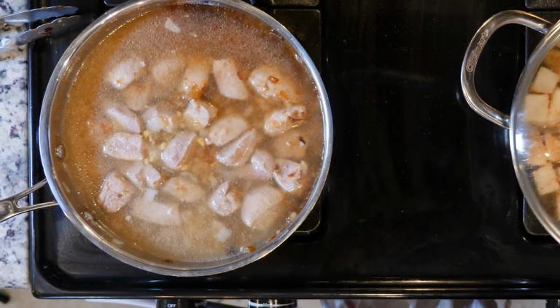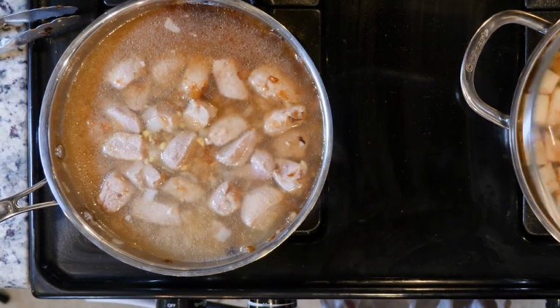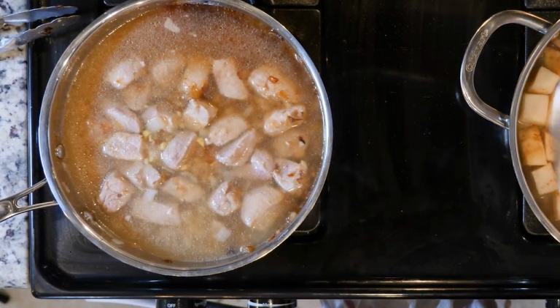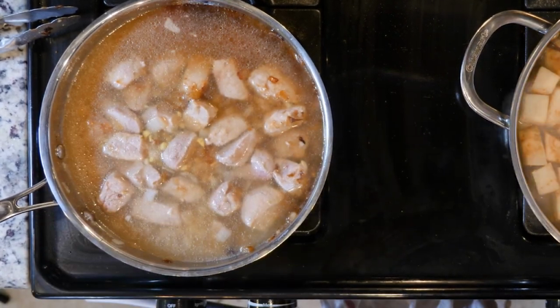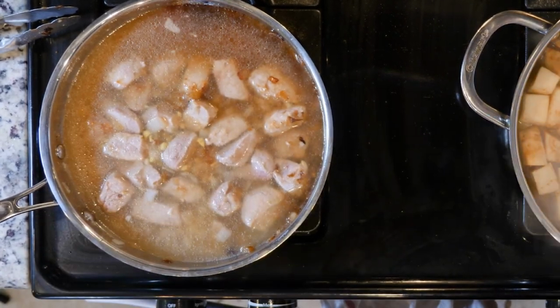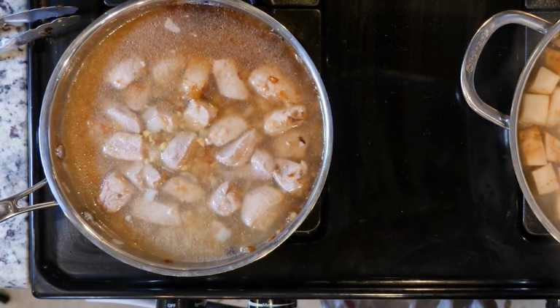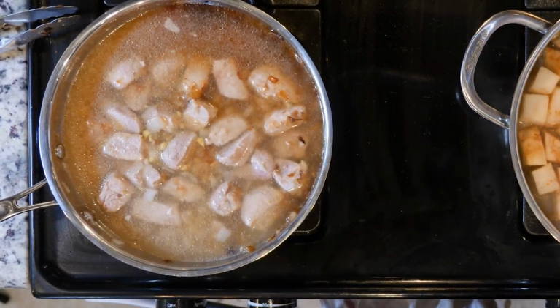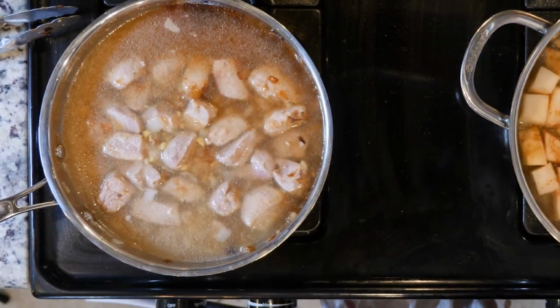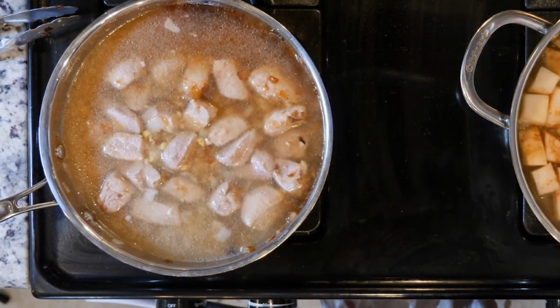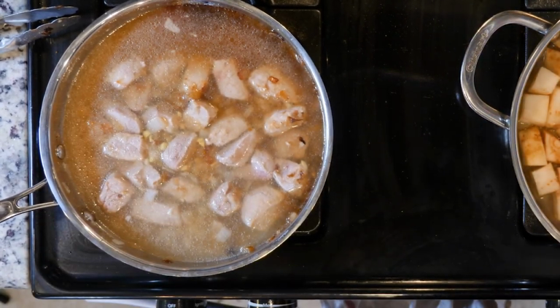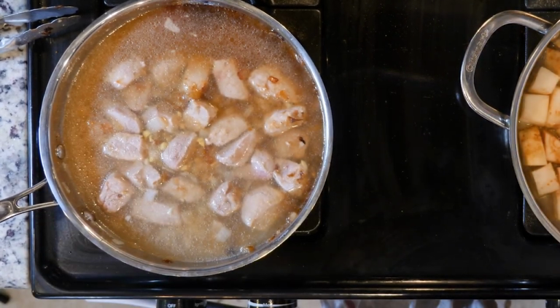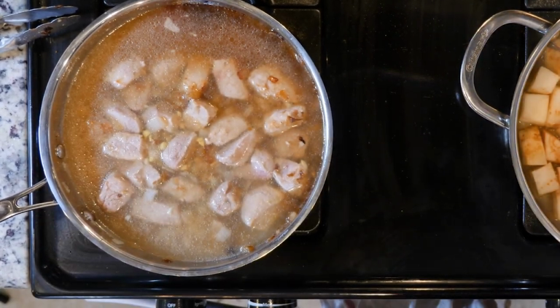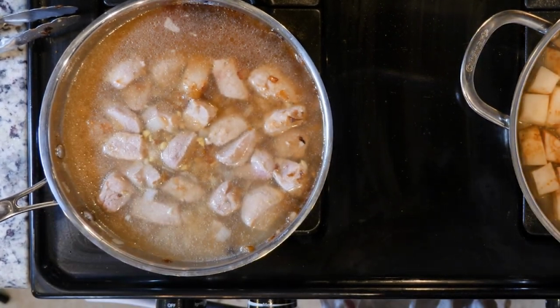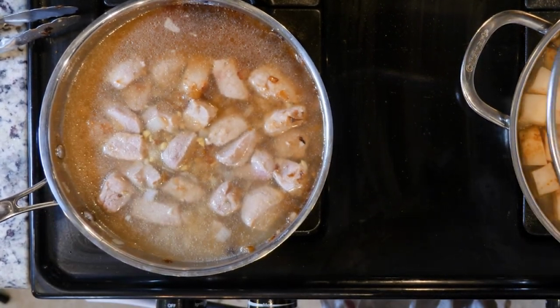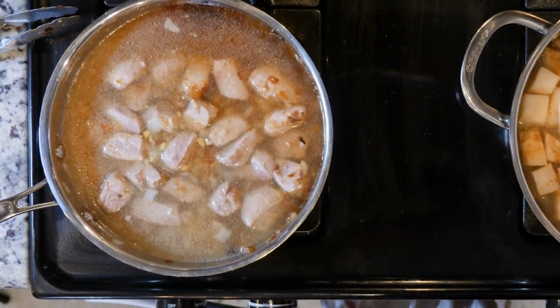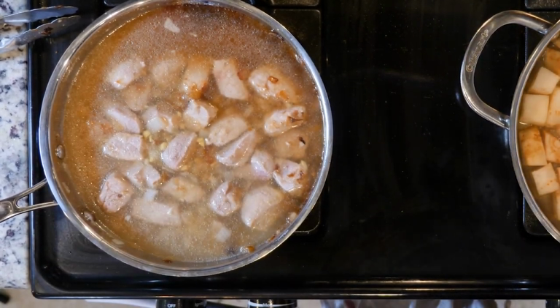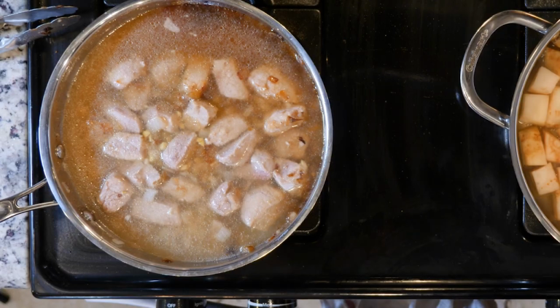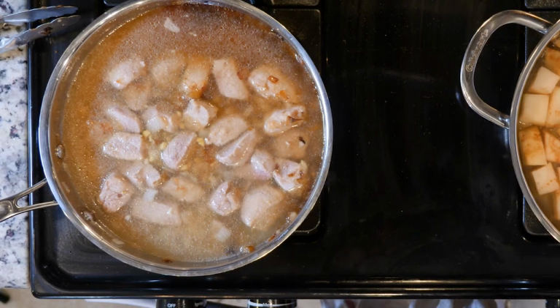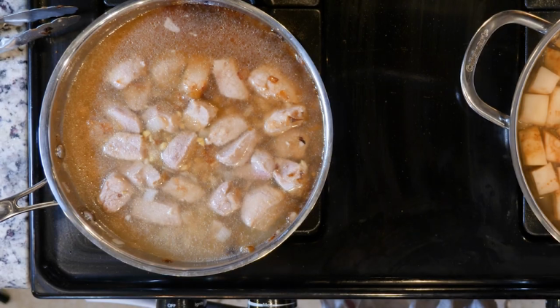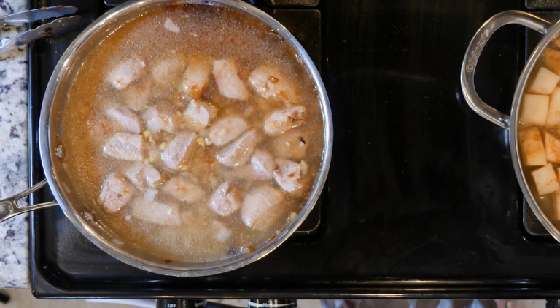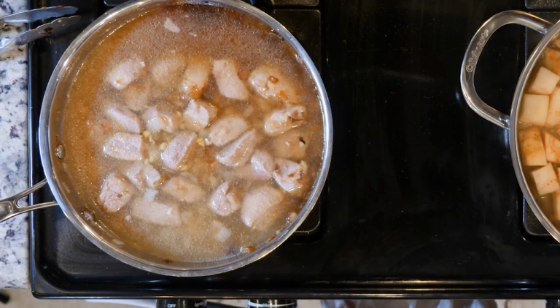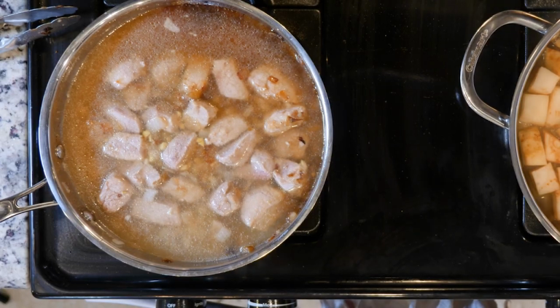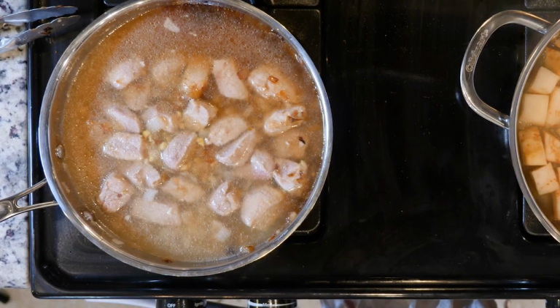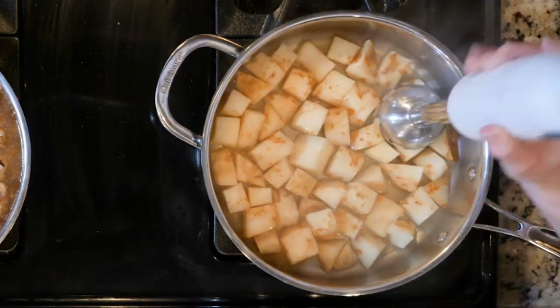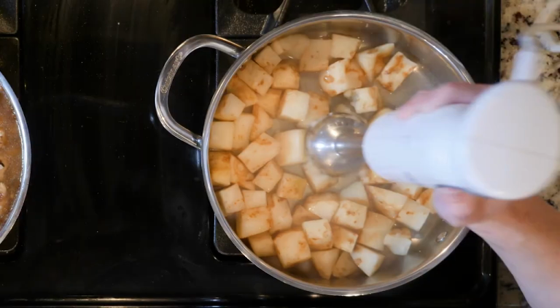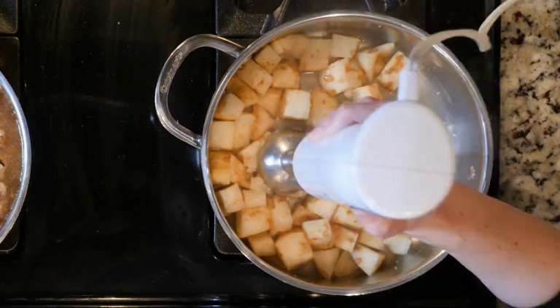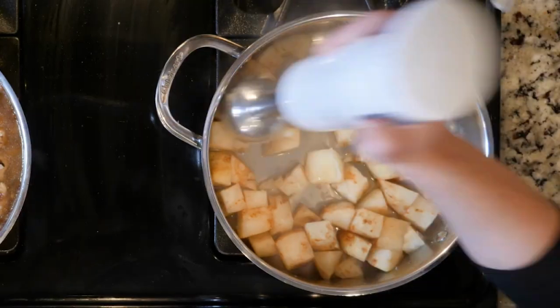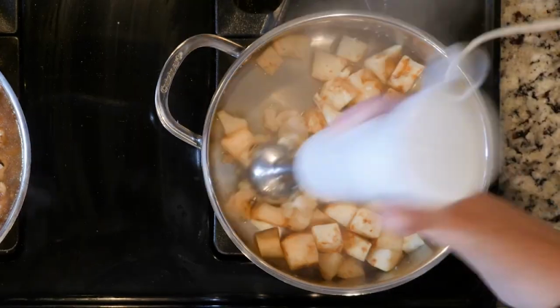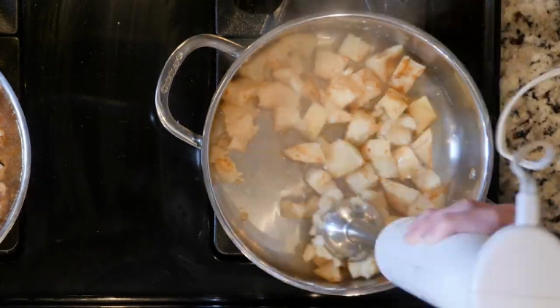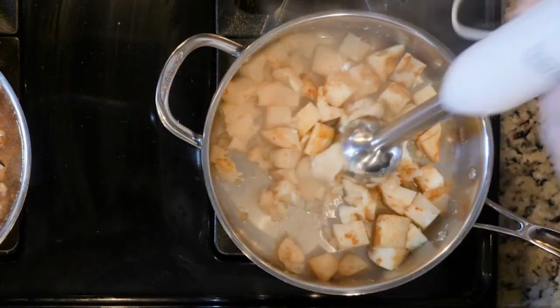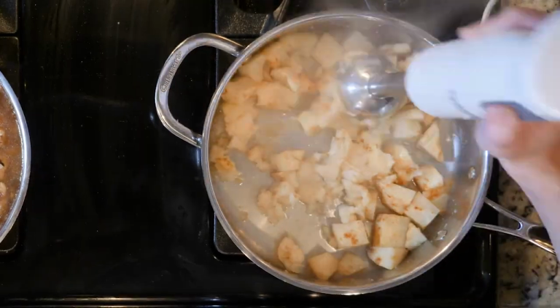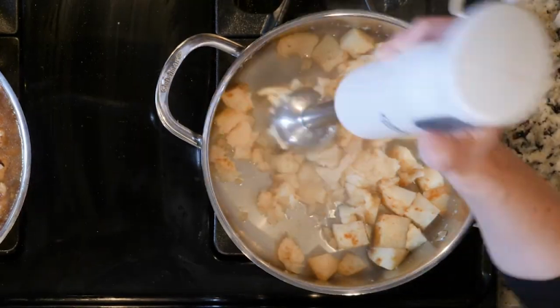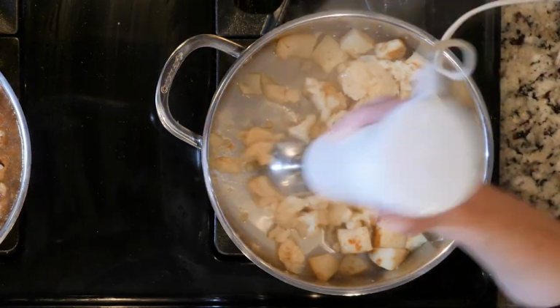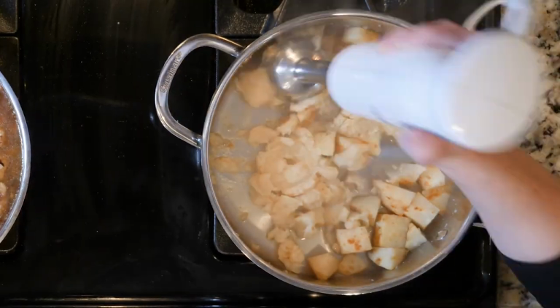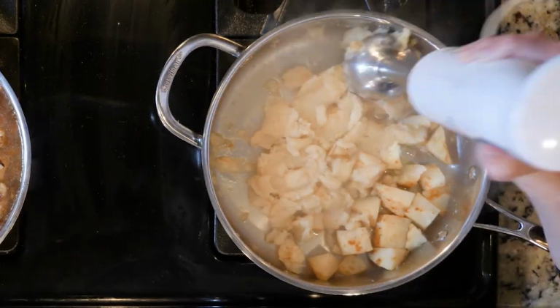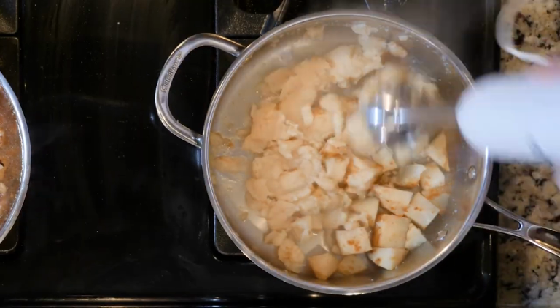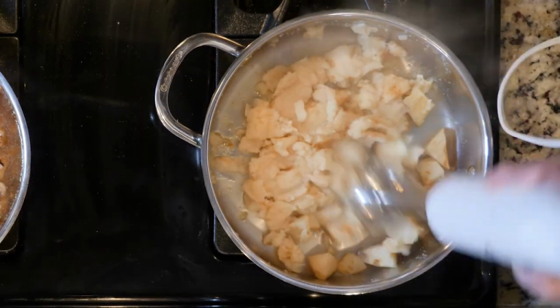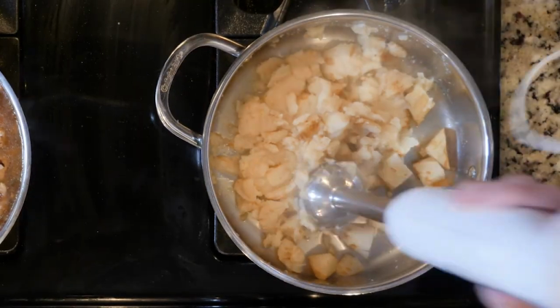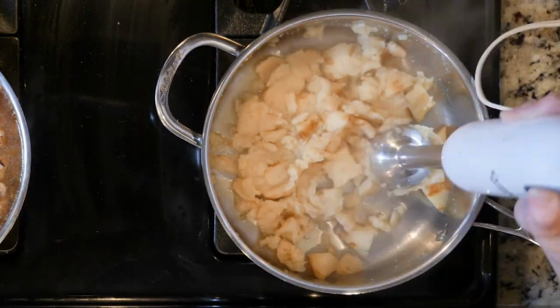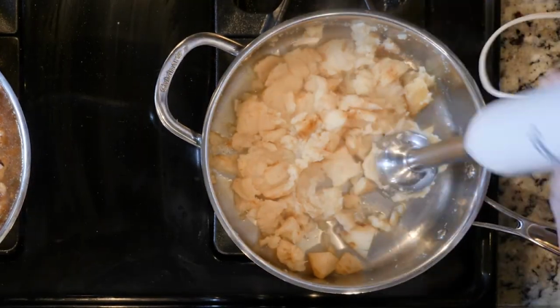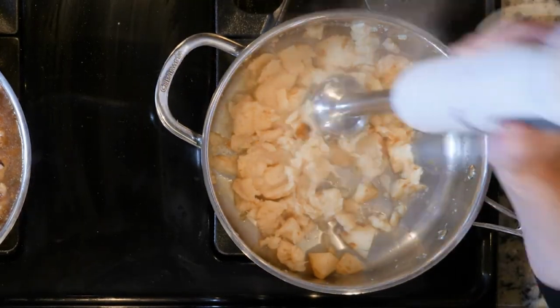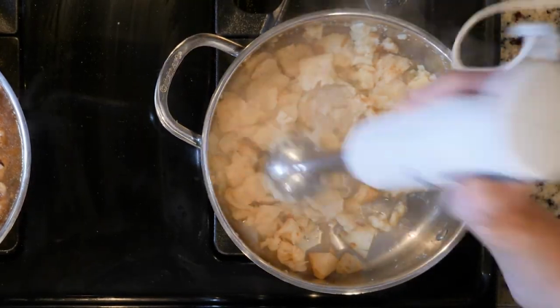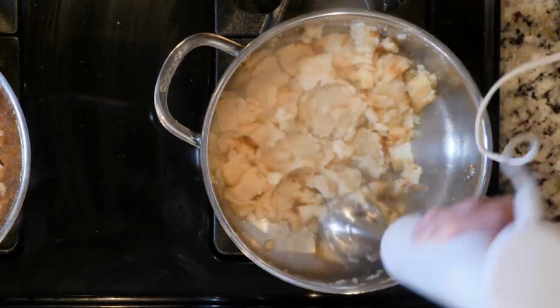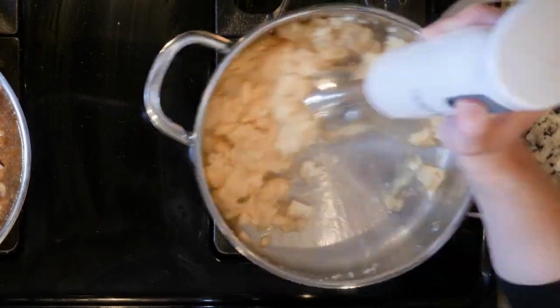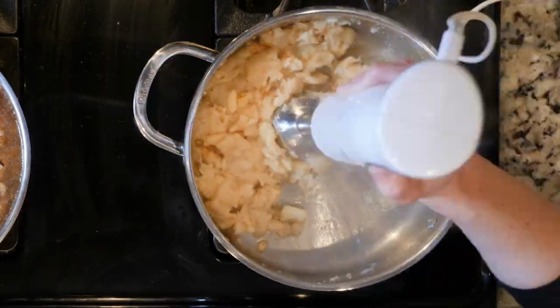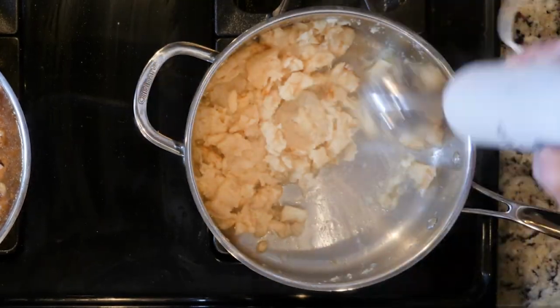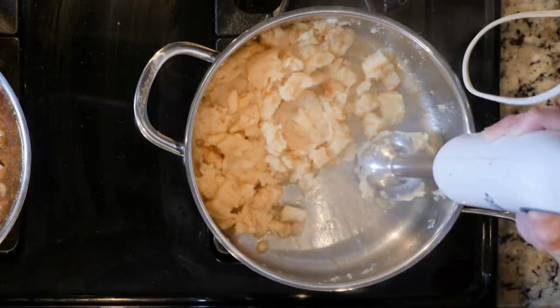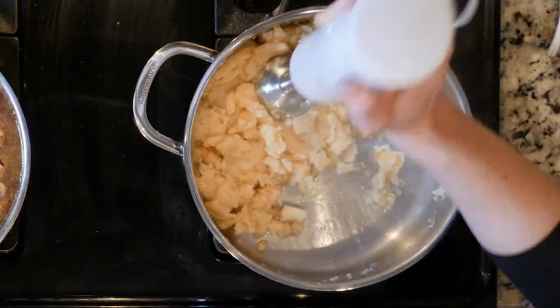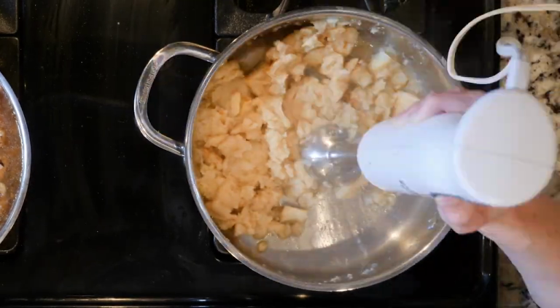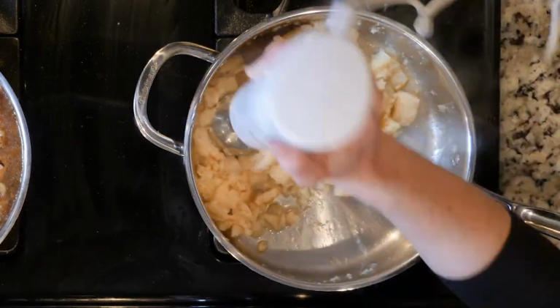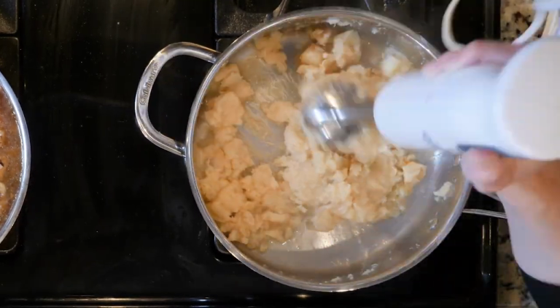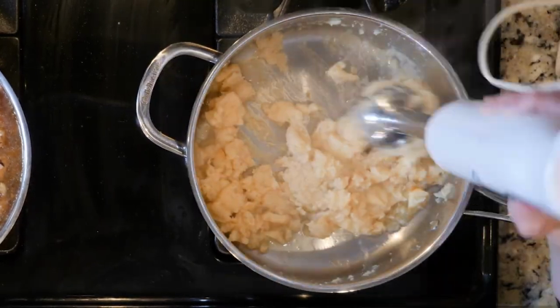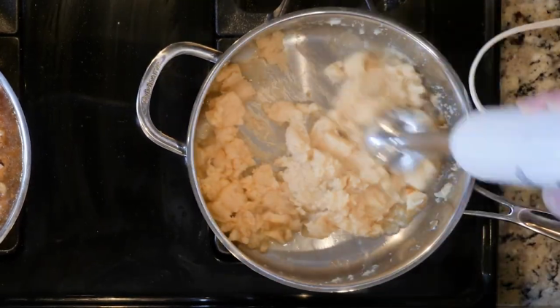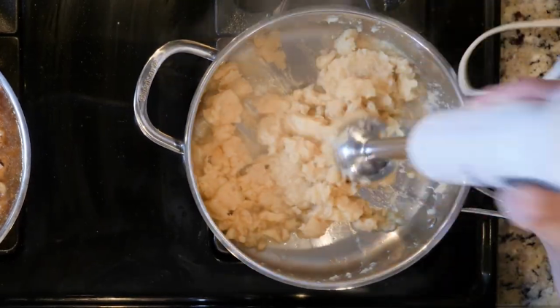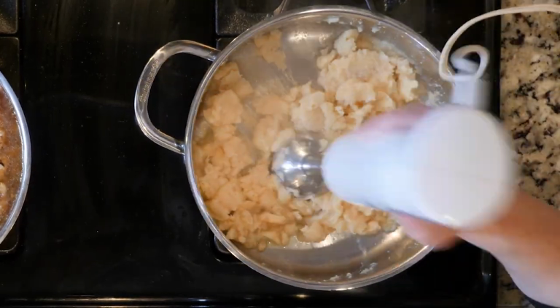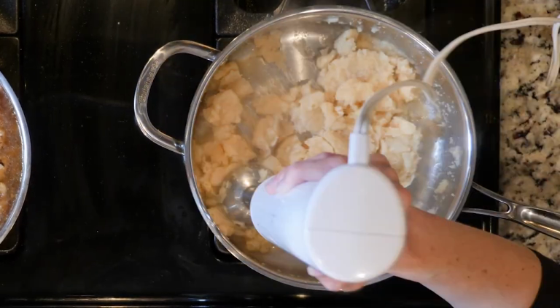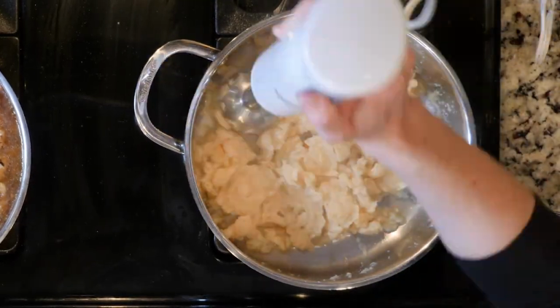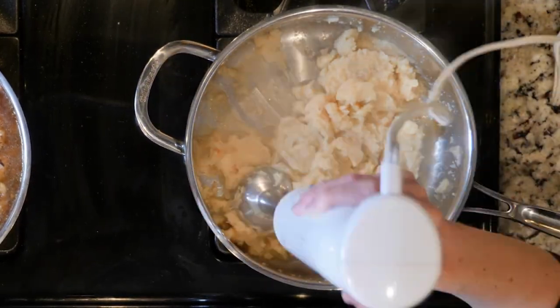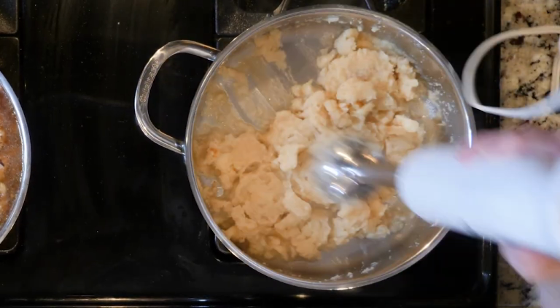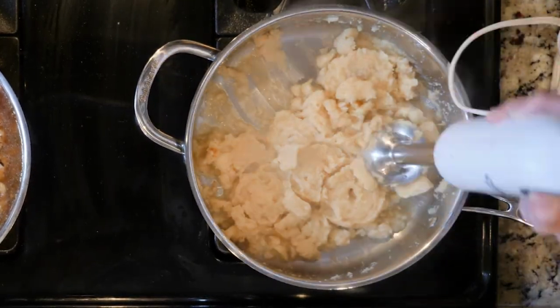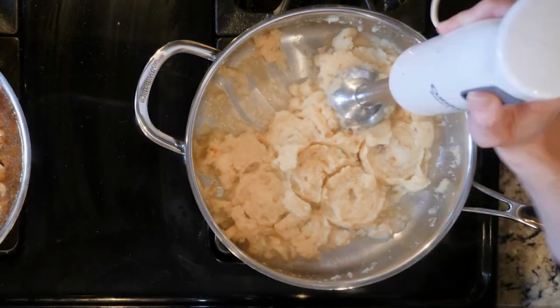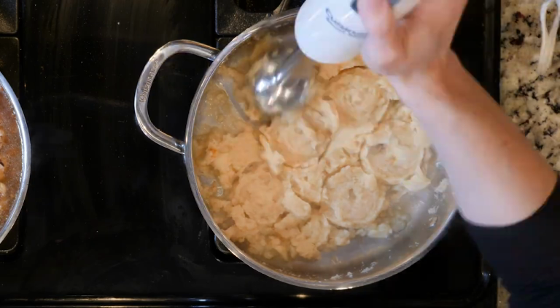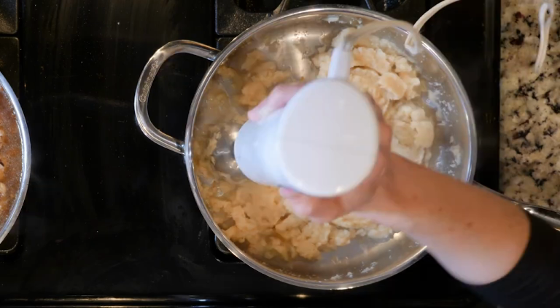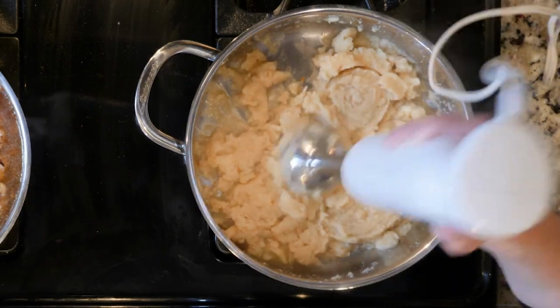Once the celery root is soft, turn off the heat and pour off all but a few tablespoons of the liquid. Use an immersion blender to puree the celery root.